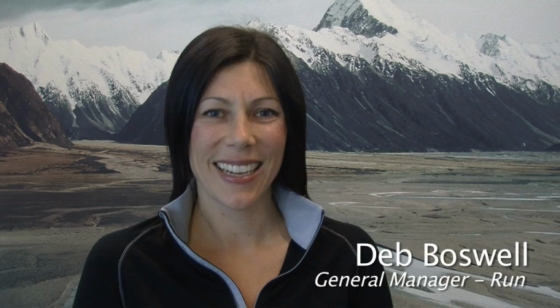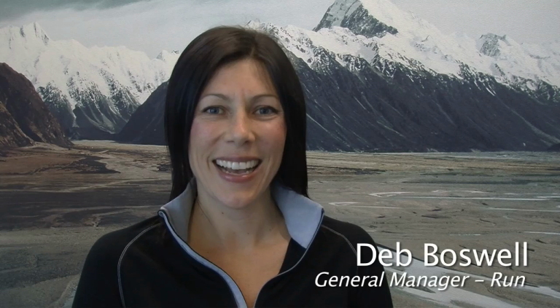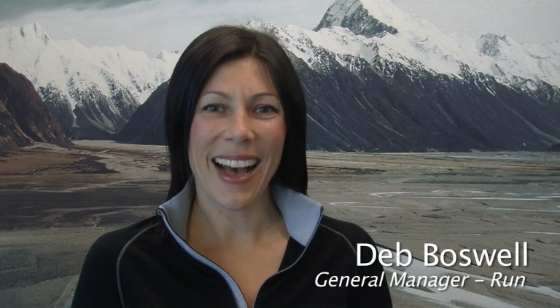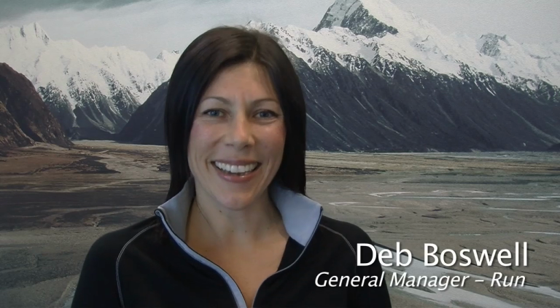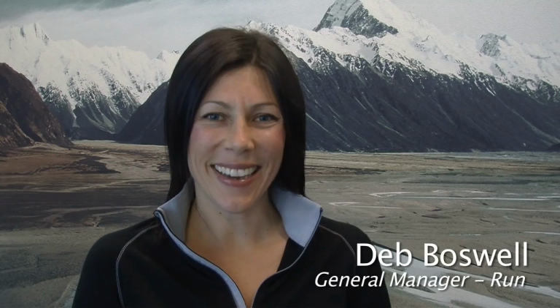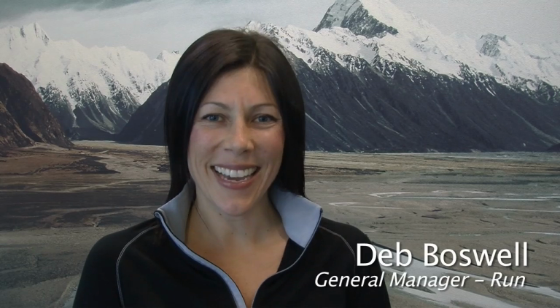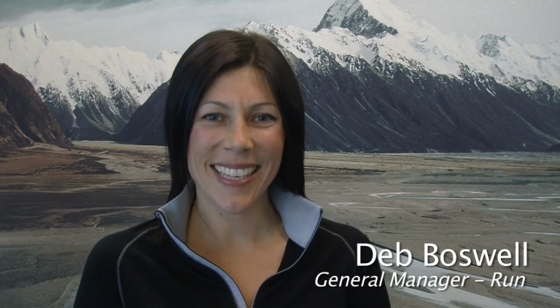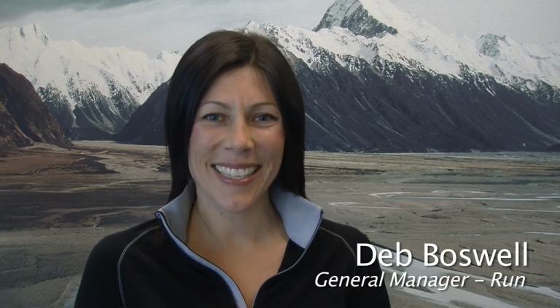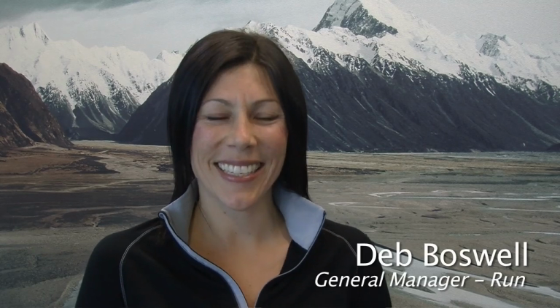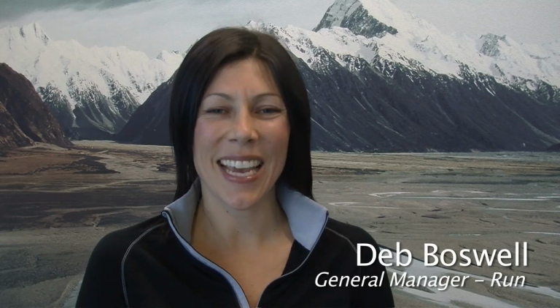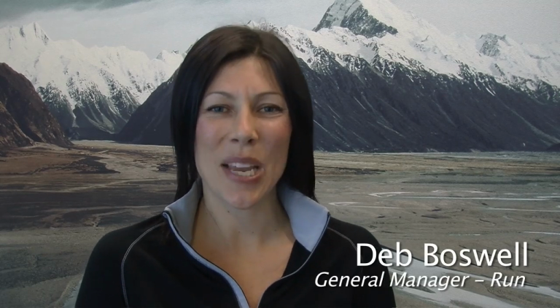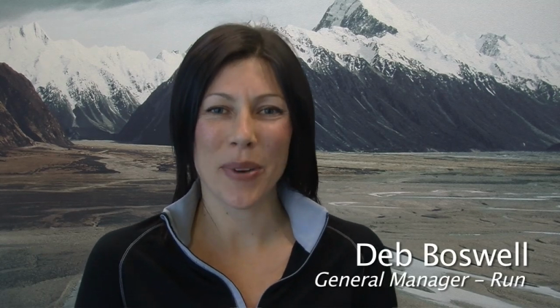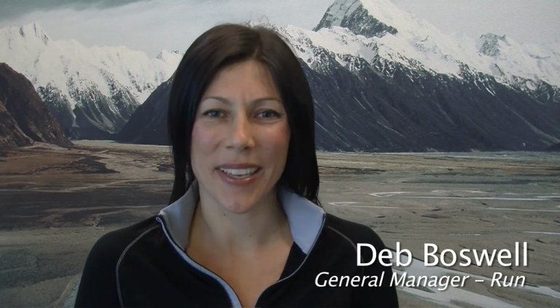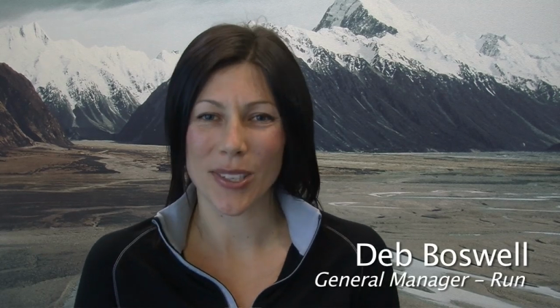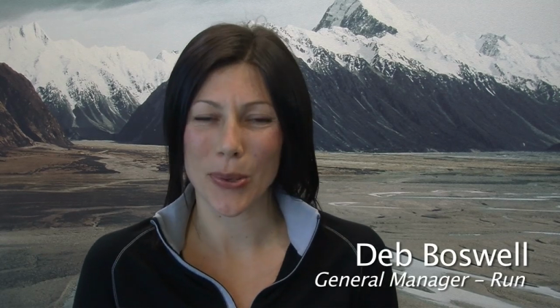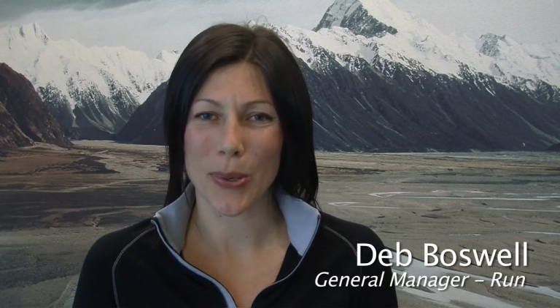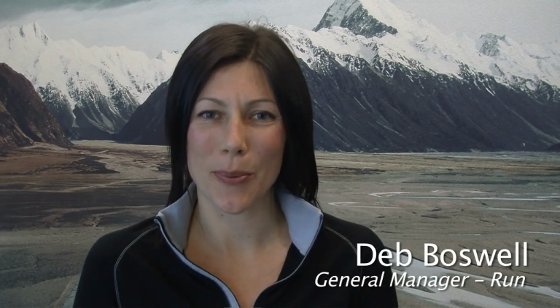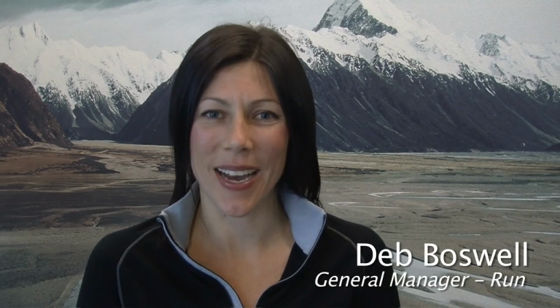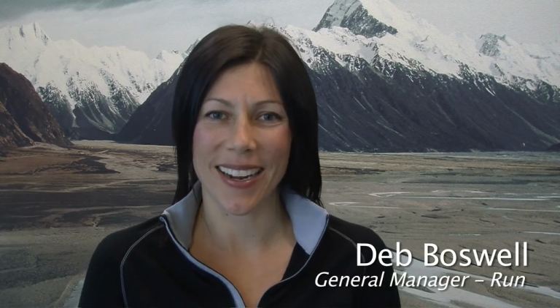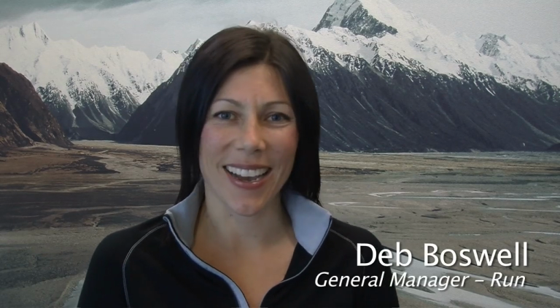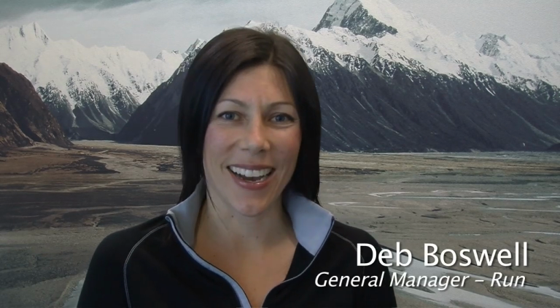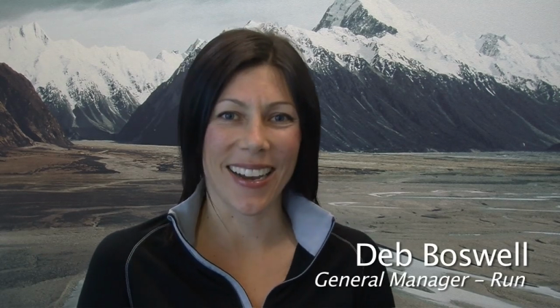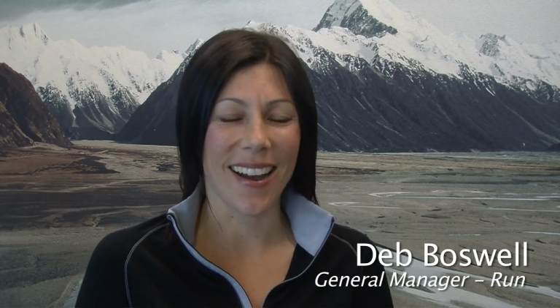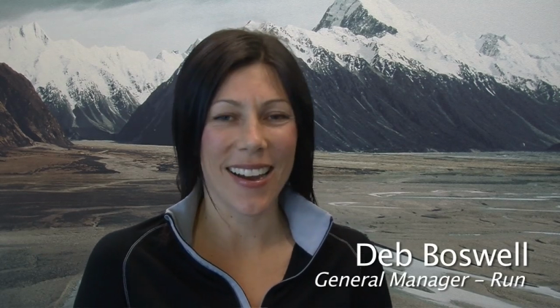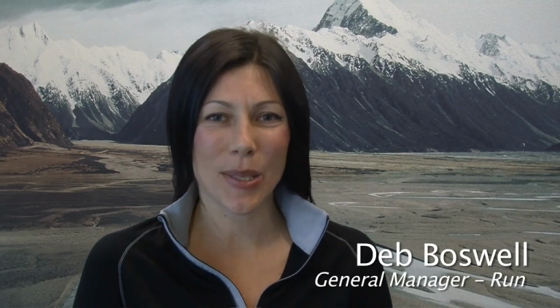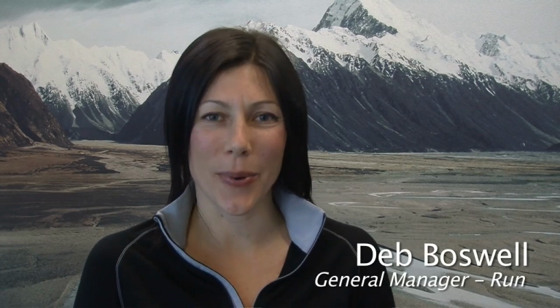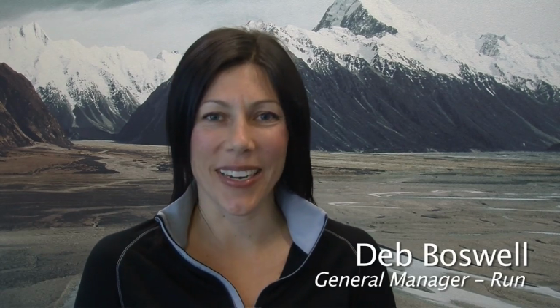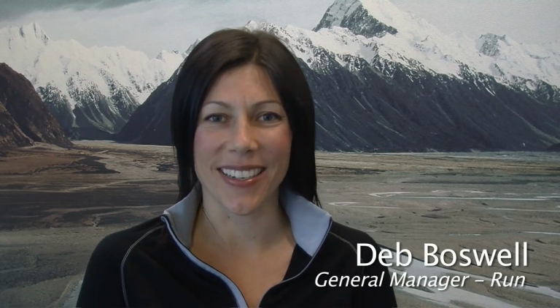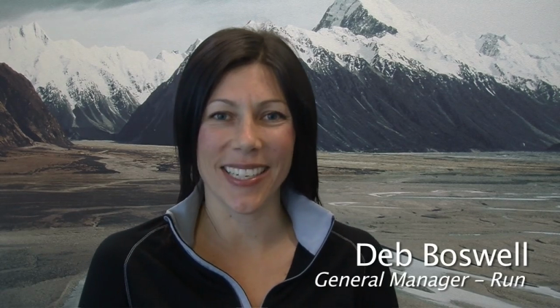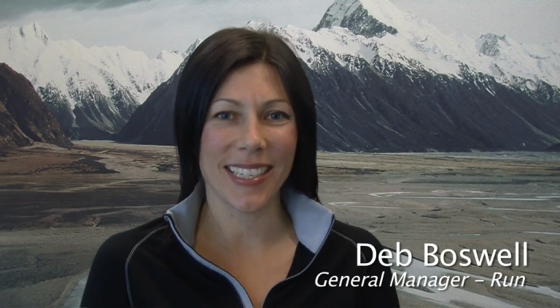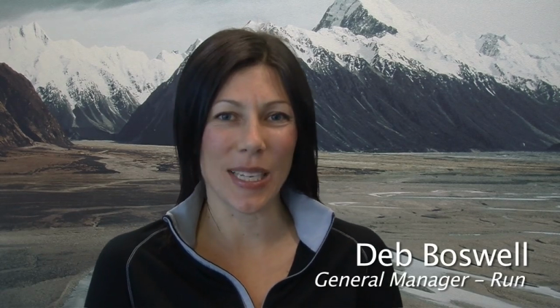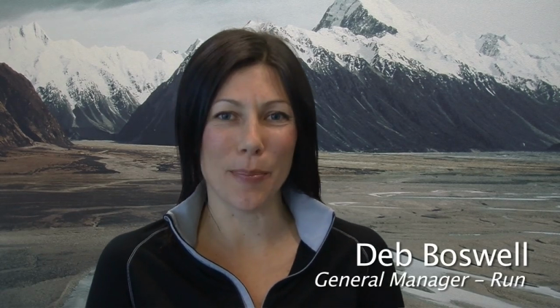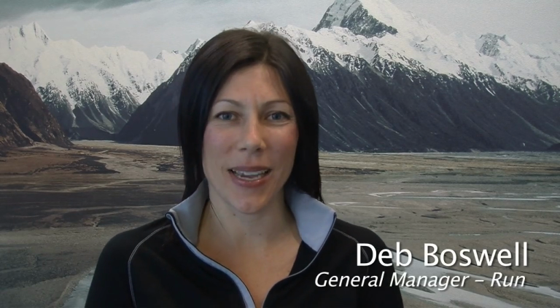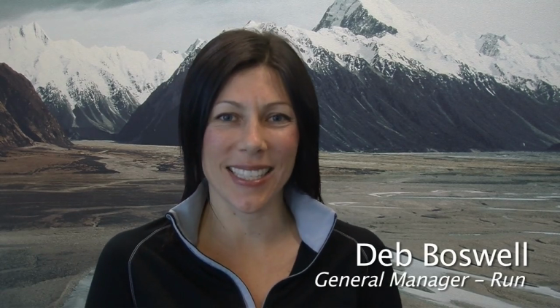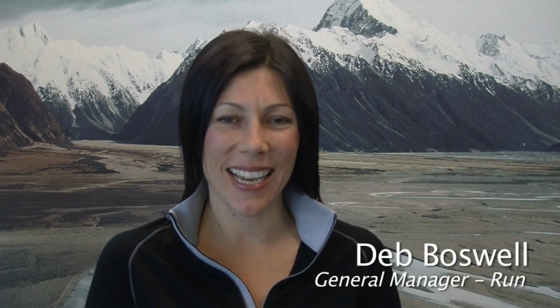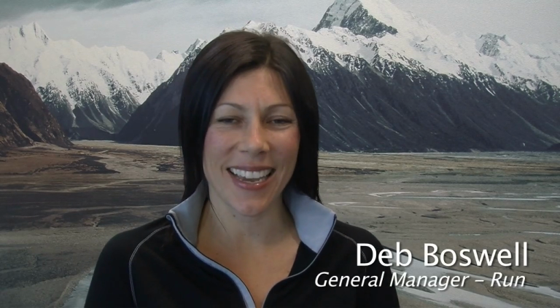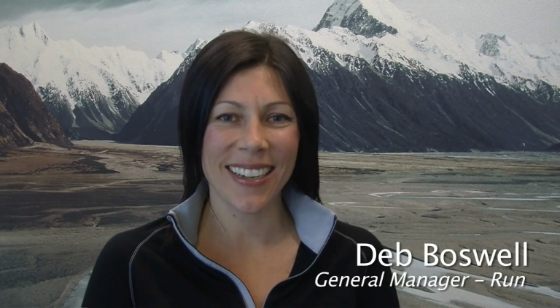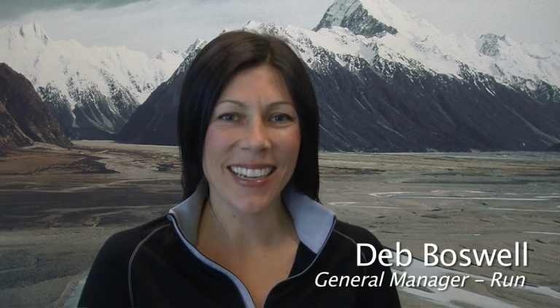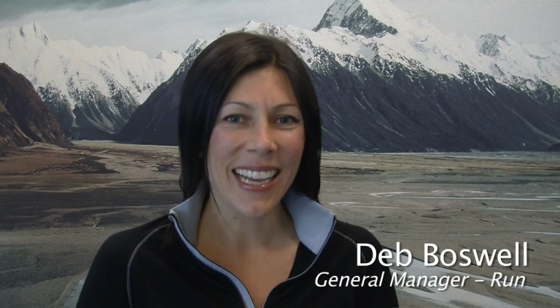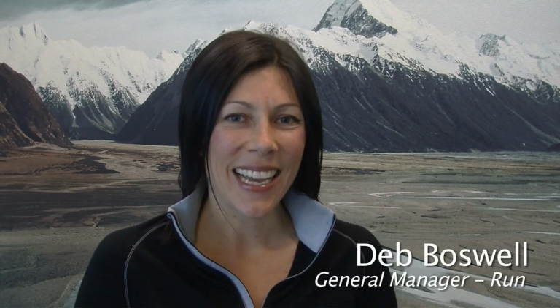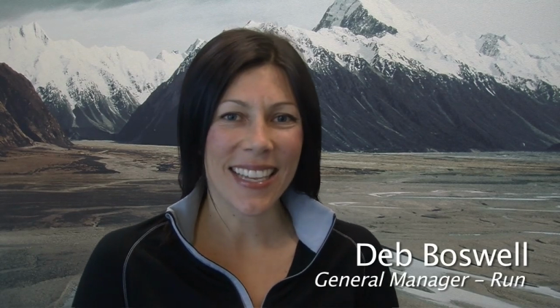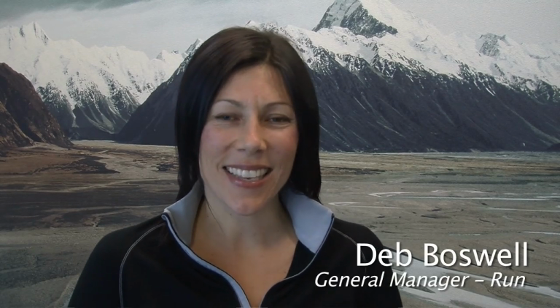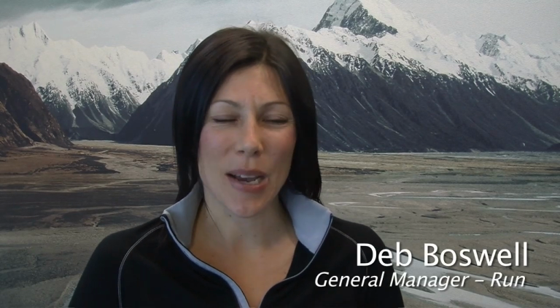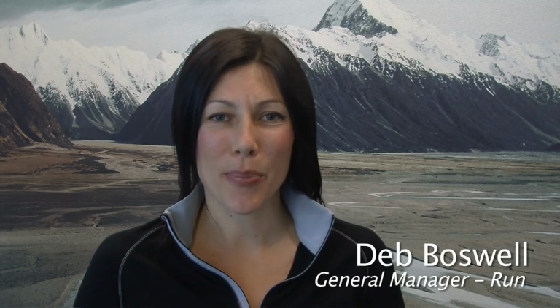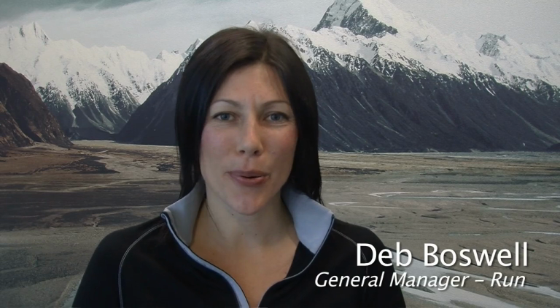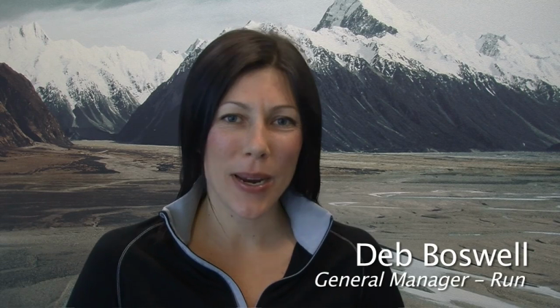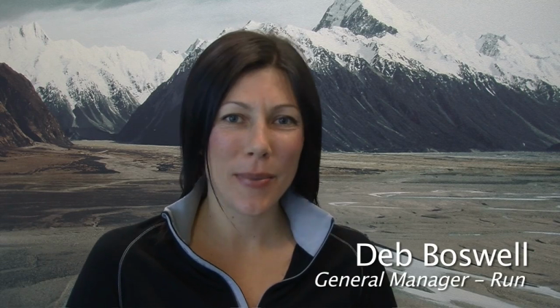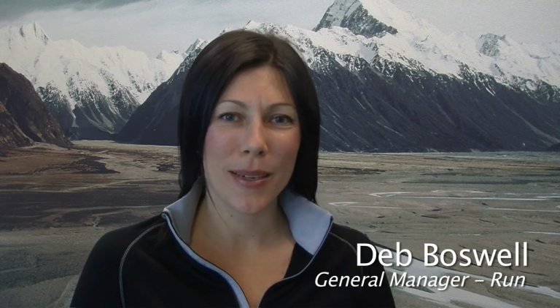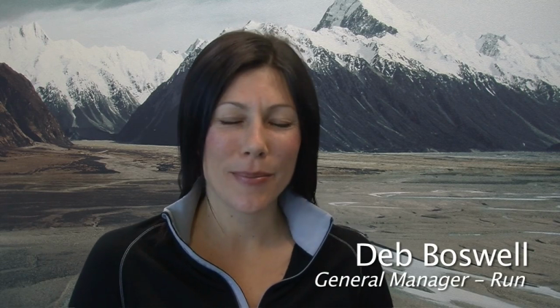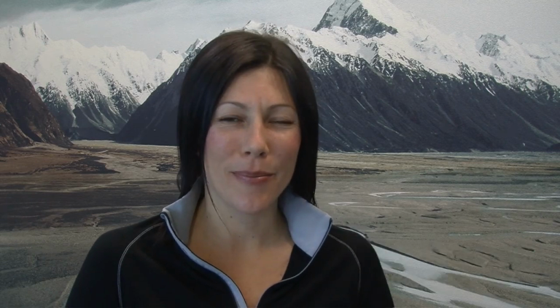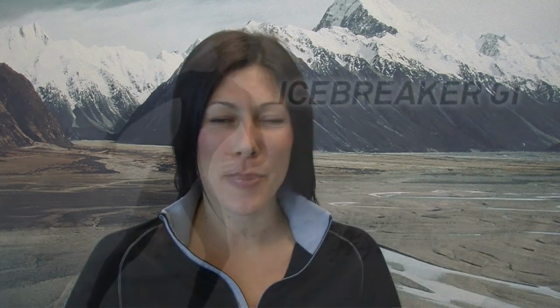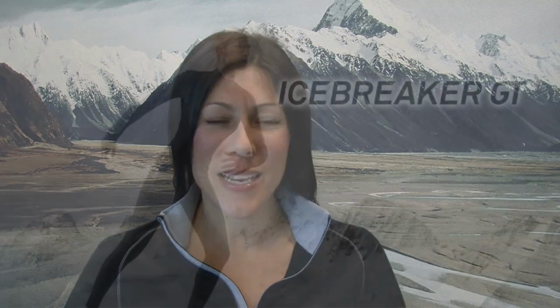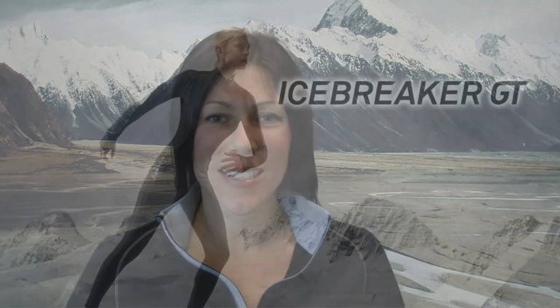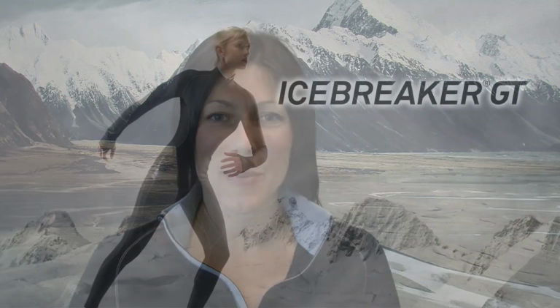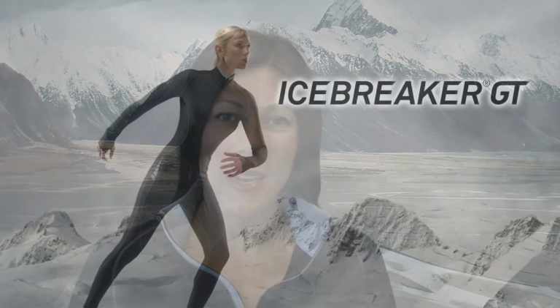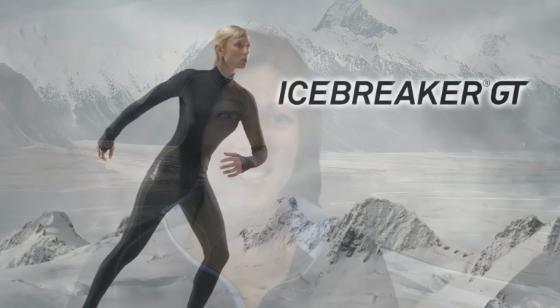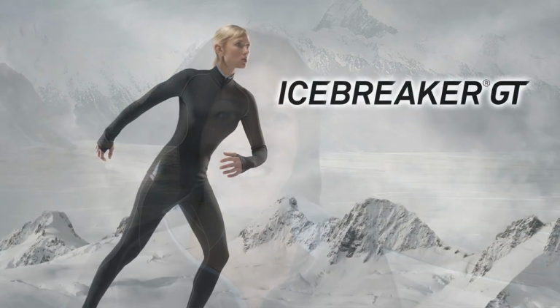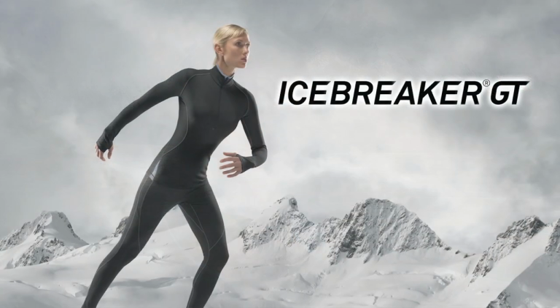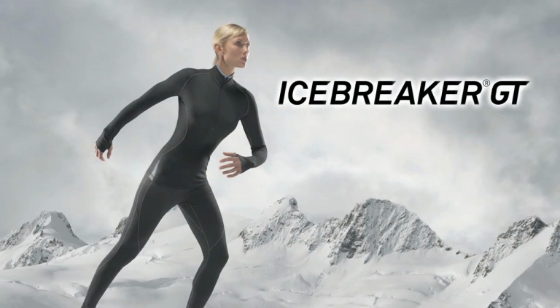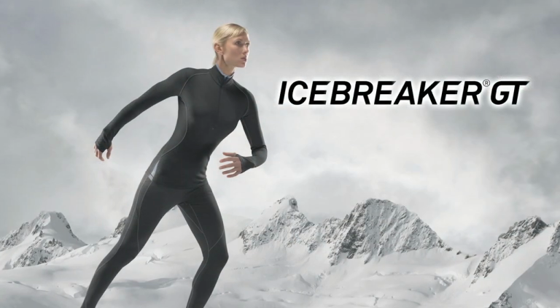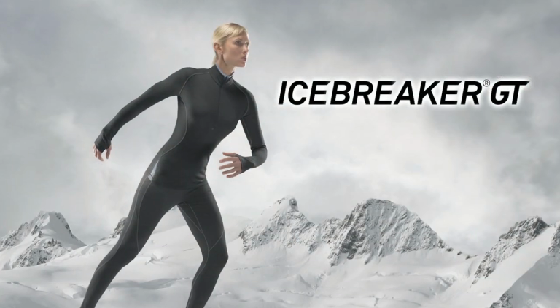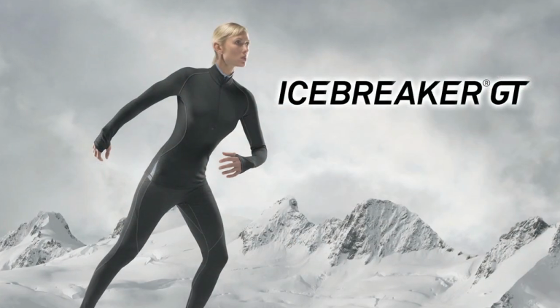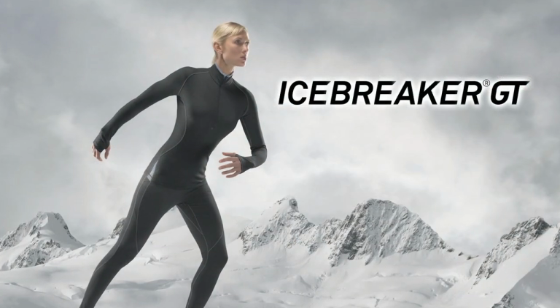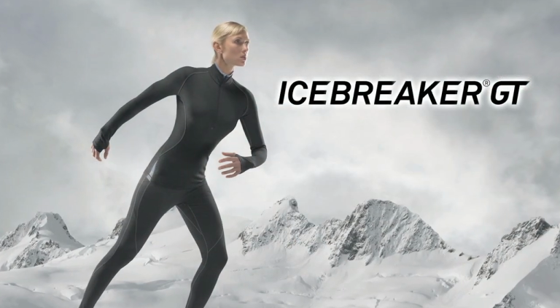Hi guys, today we're going to talk about our Icebreaker GT base layer. It's our premium, best base layer on the market.